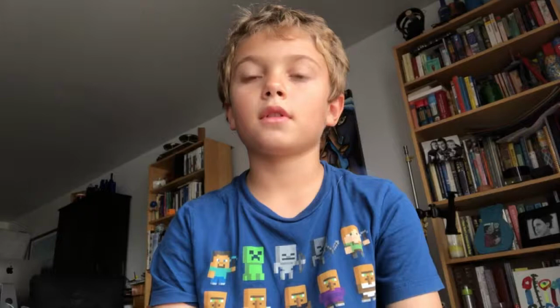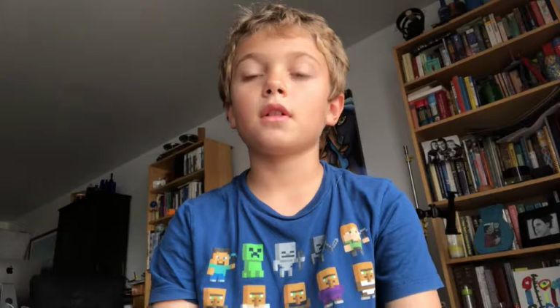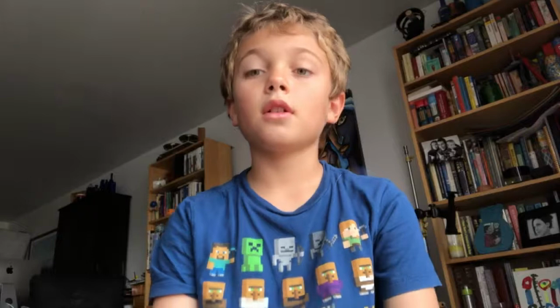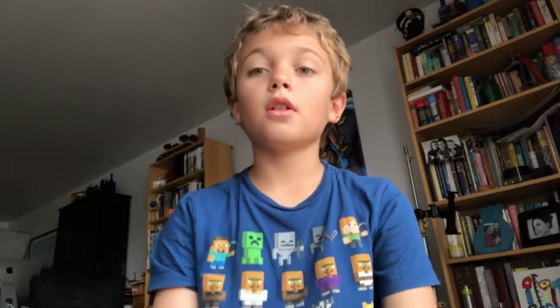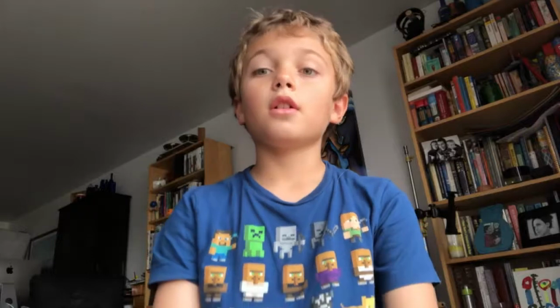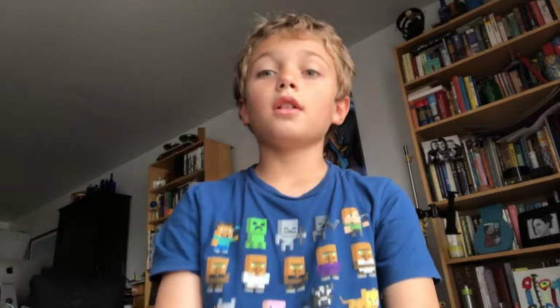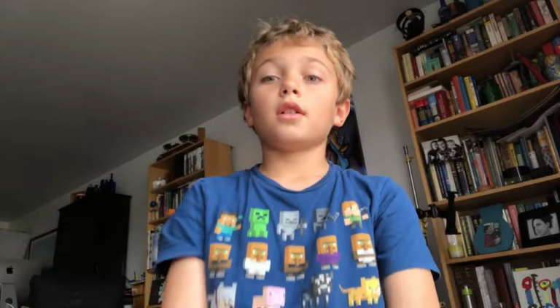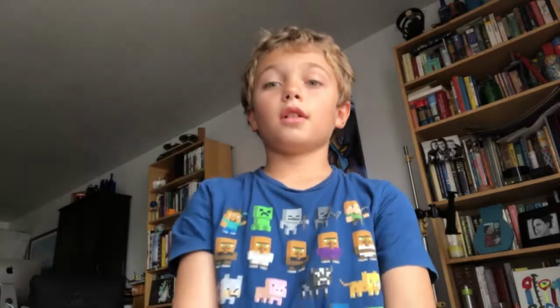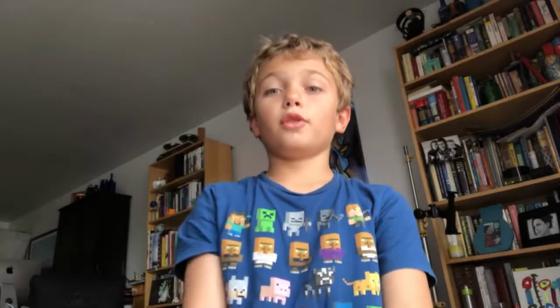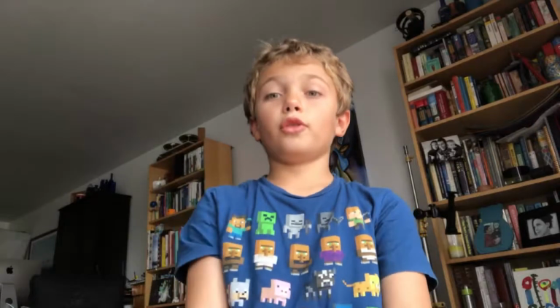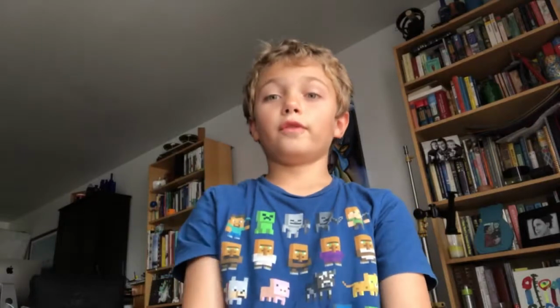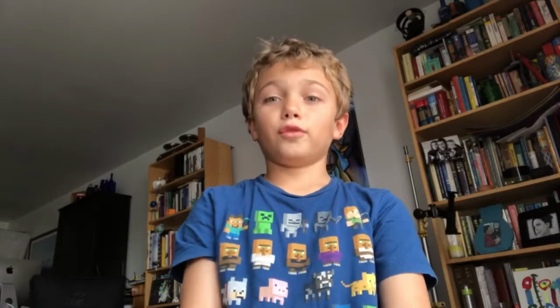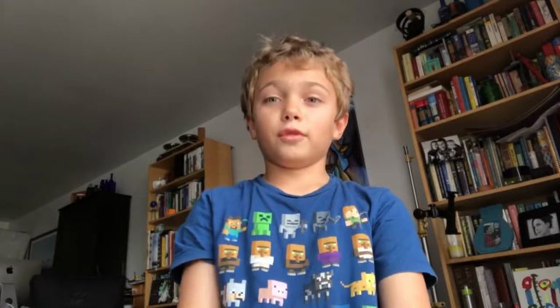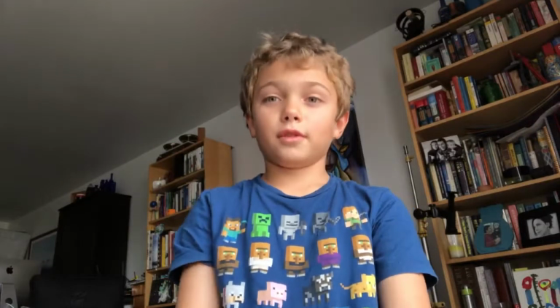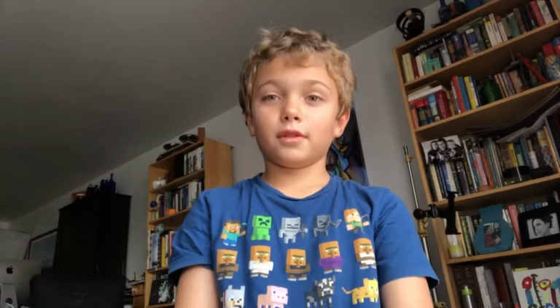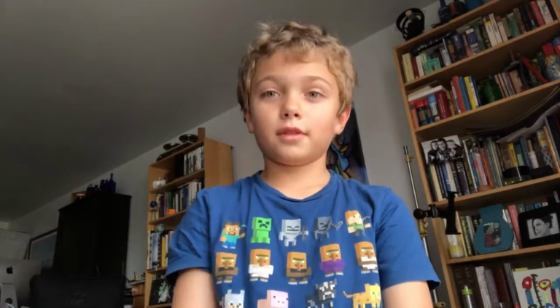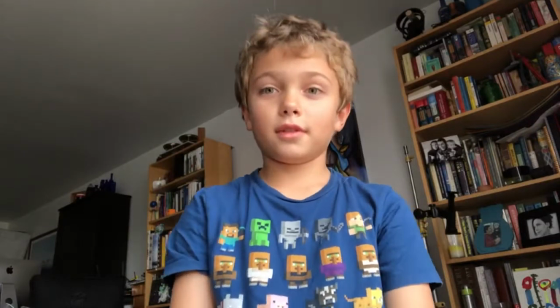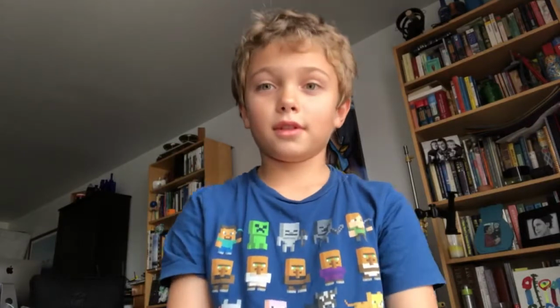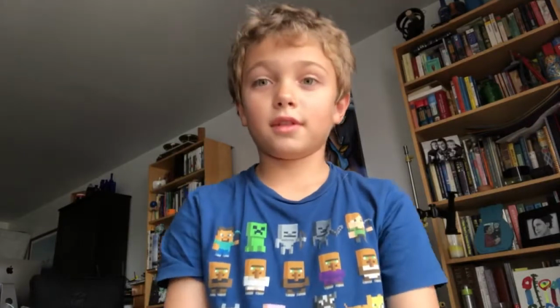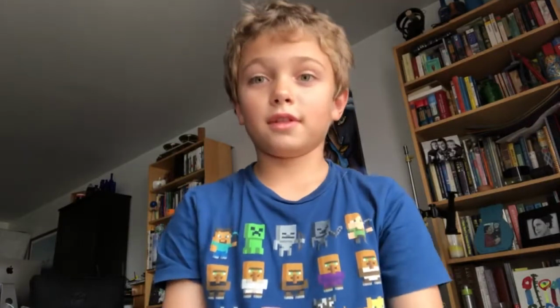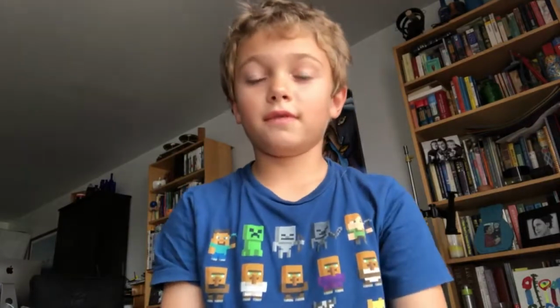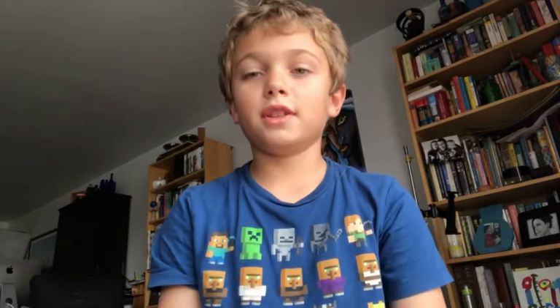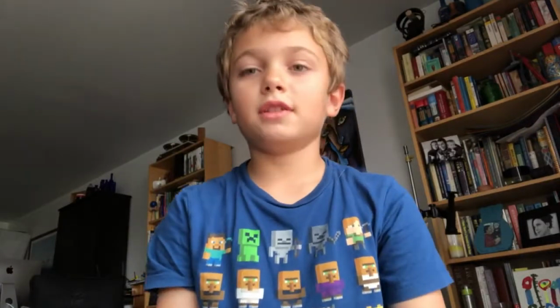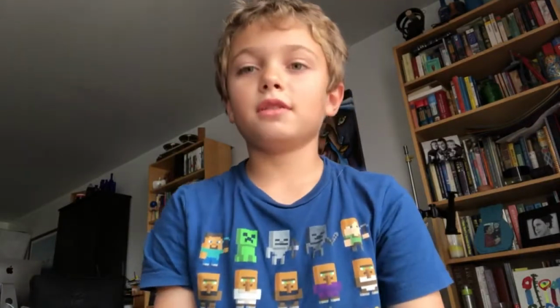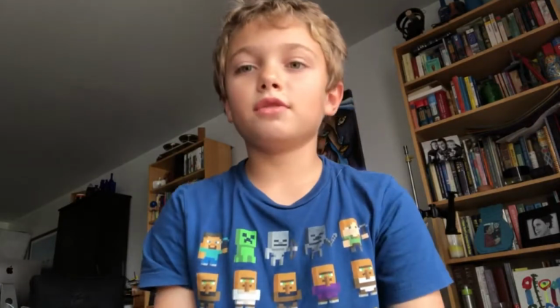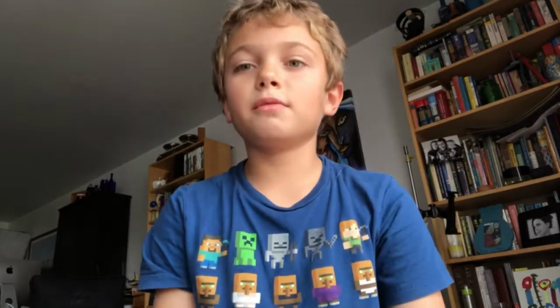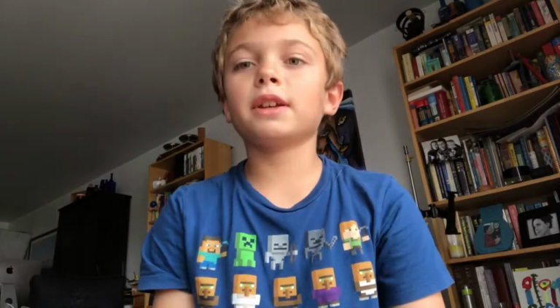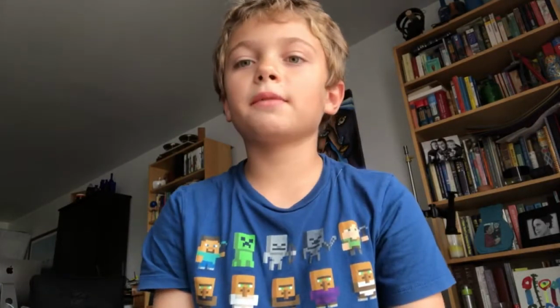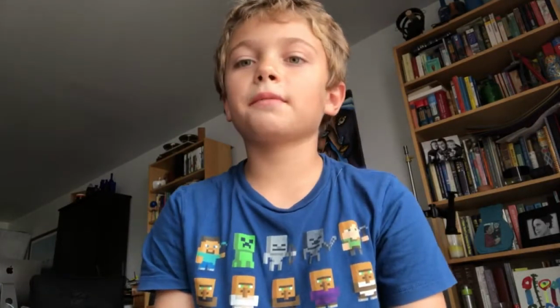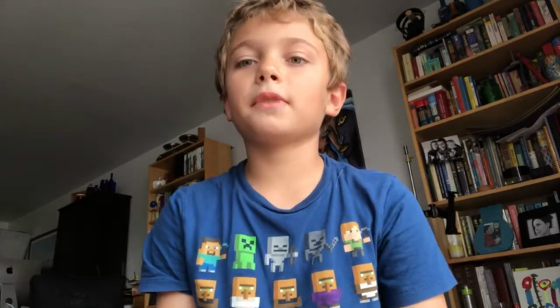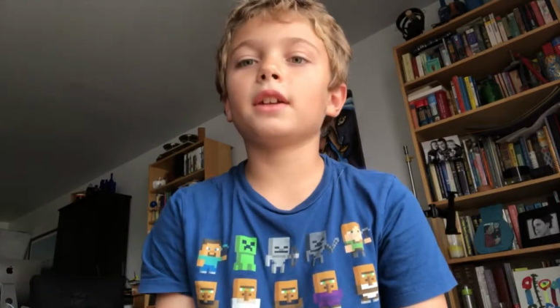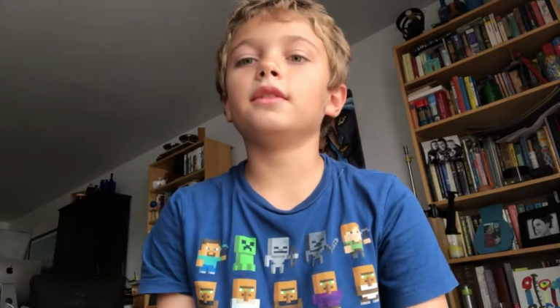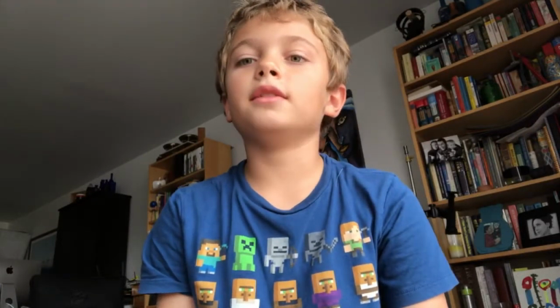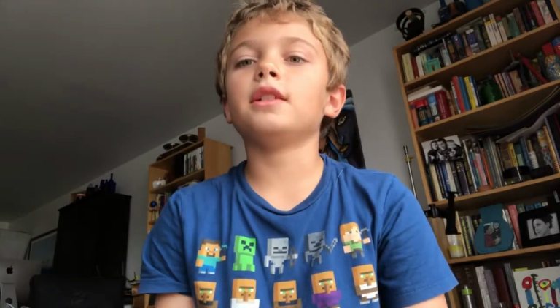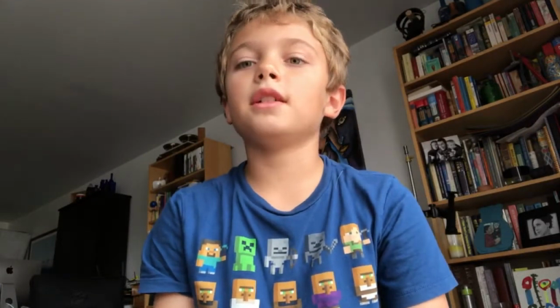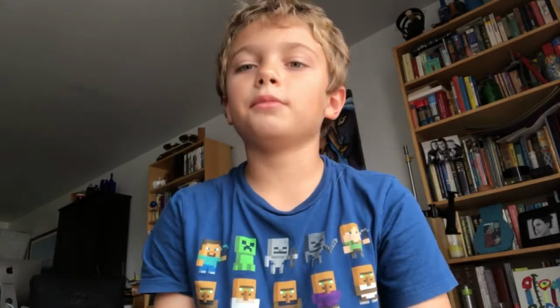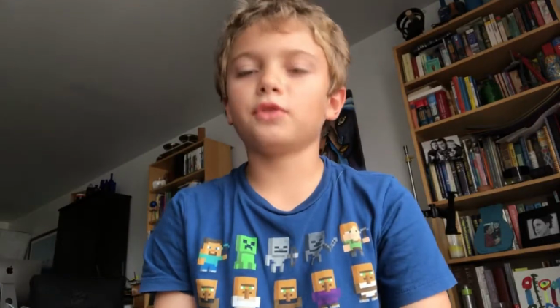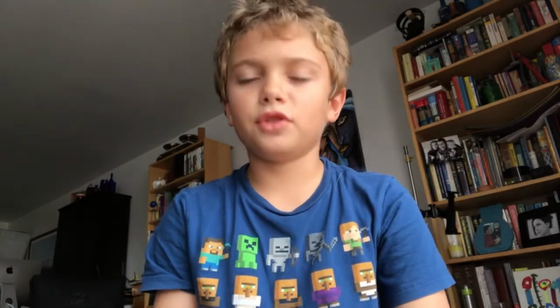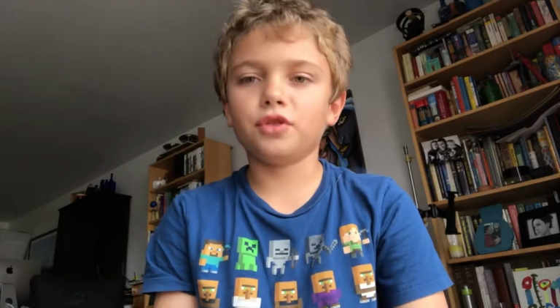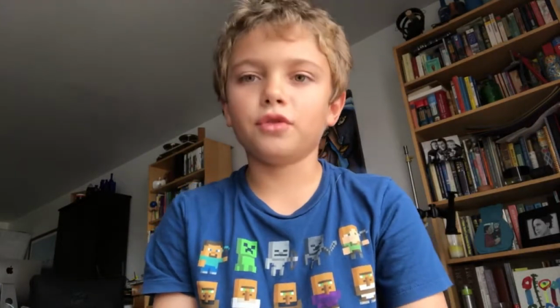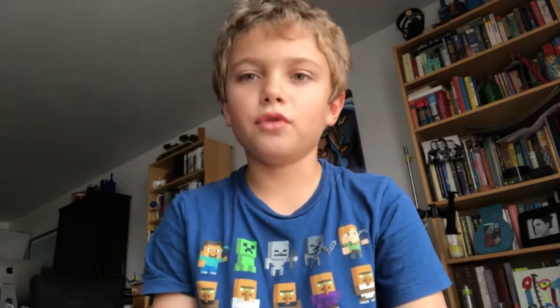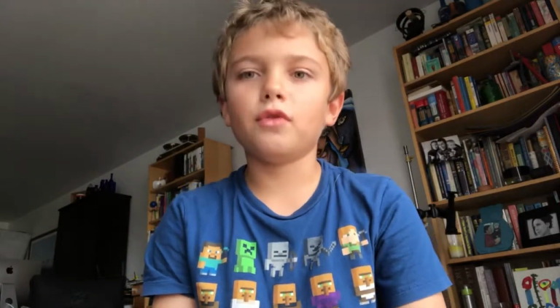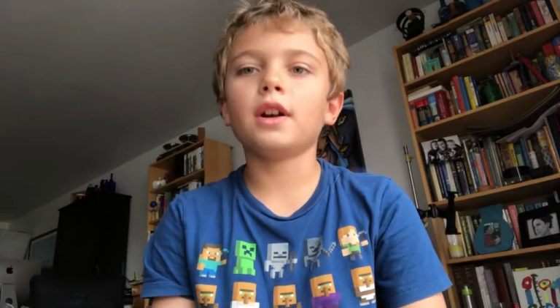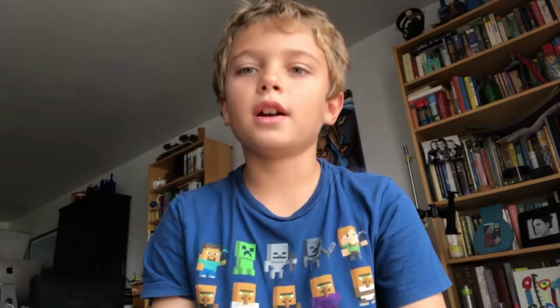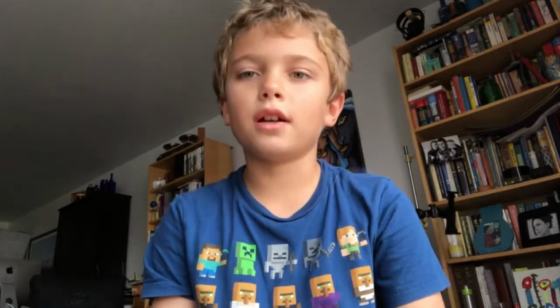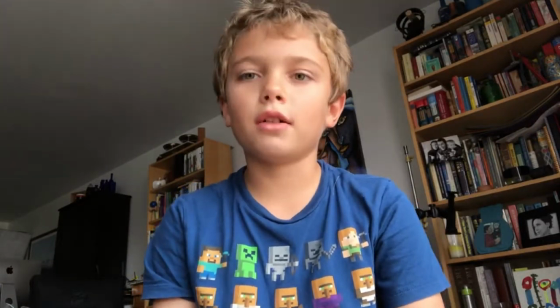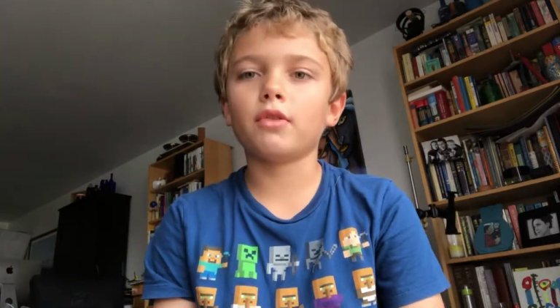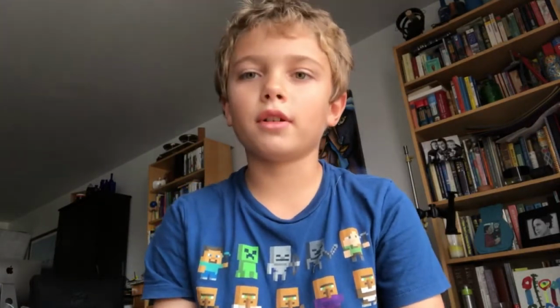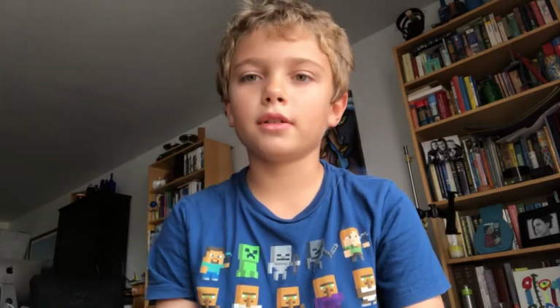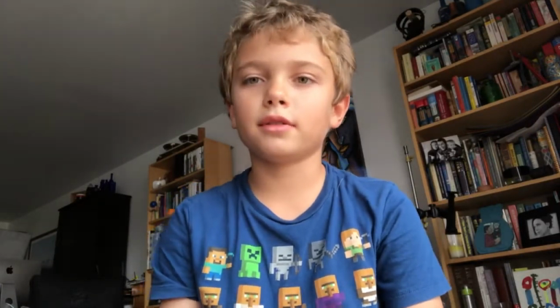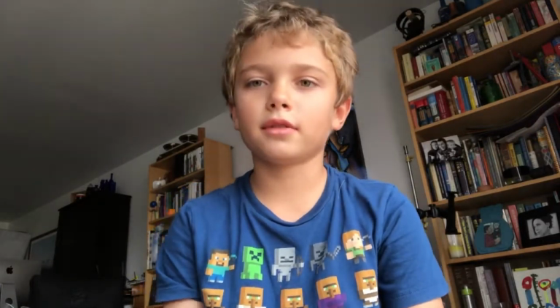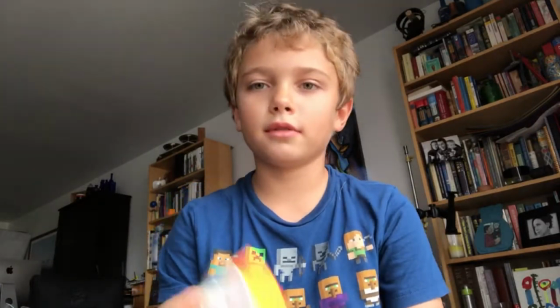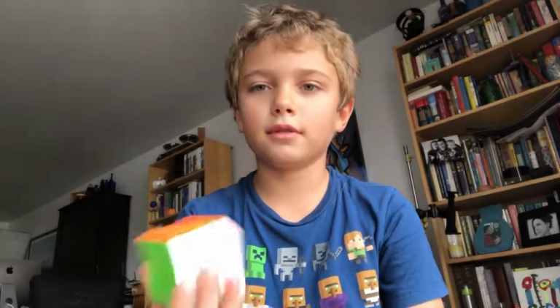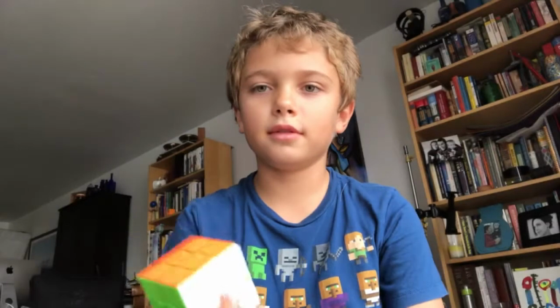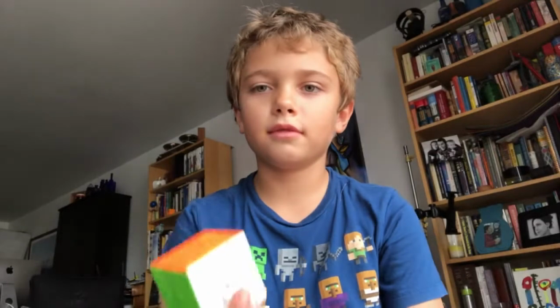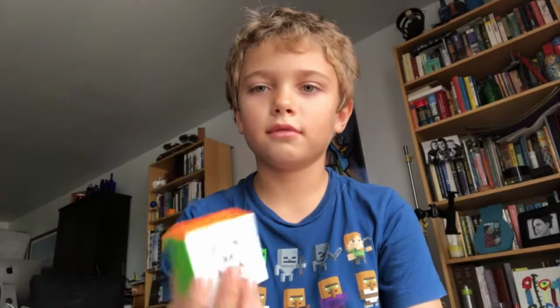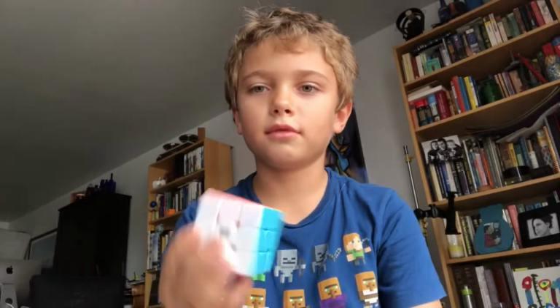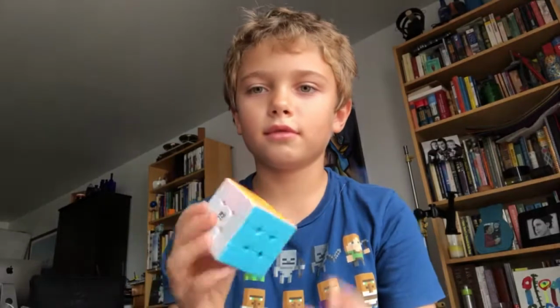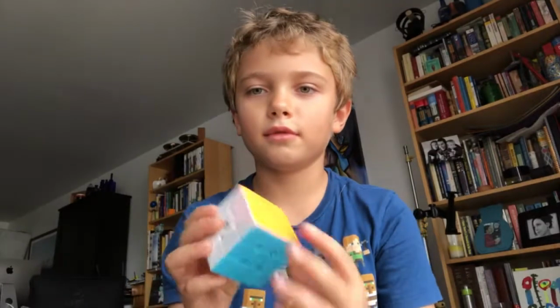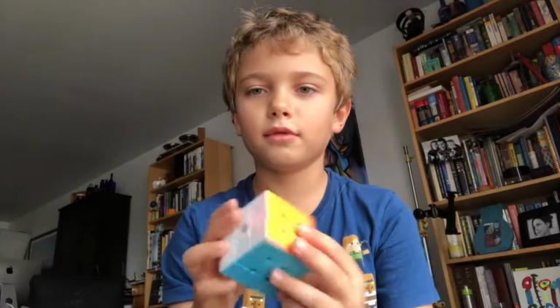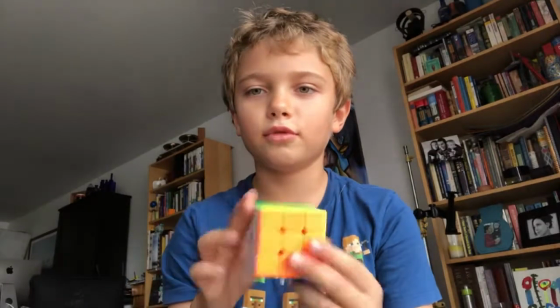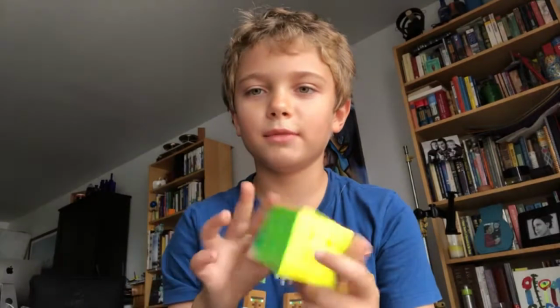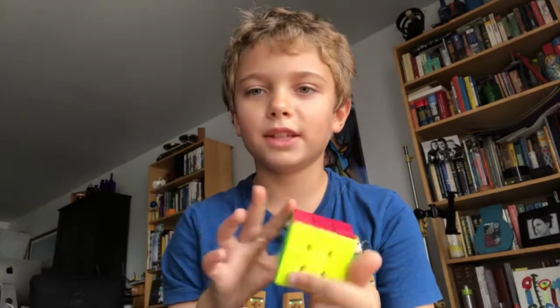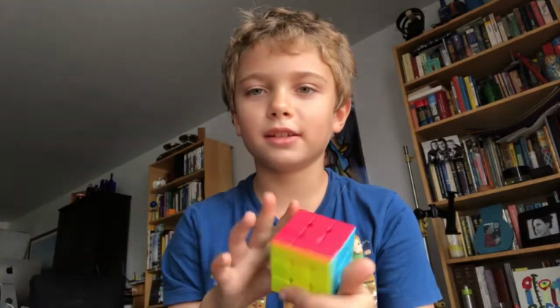Hello everyone, this is BTQing, and today I'm going to show you how I started cubing.